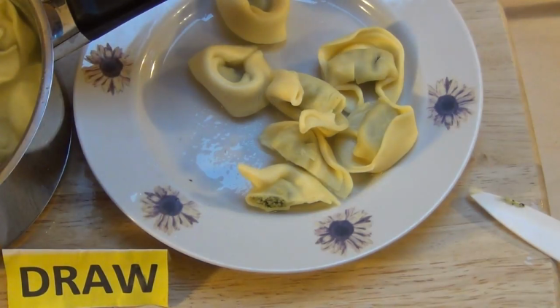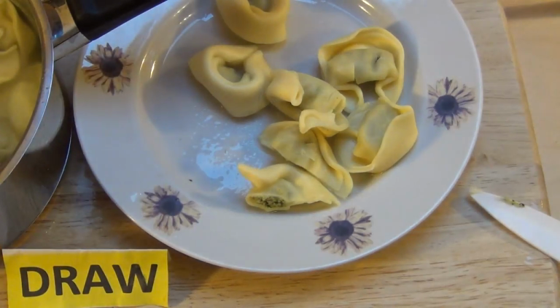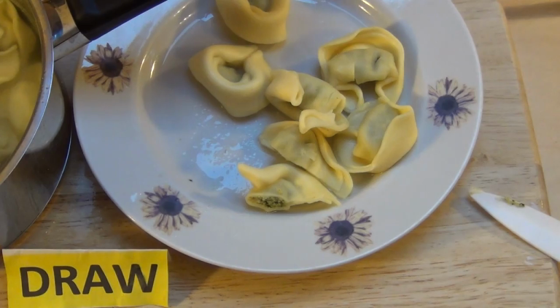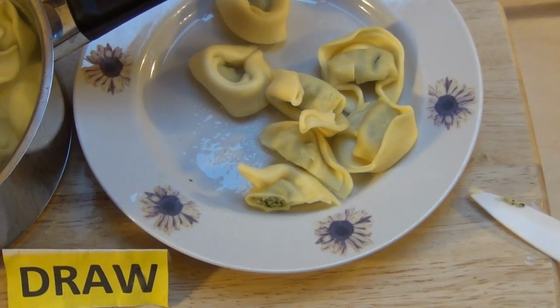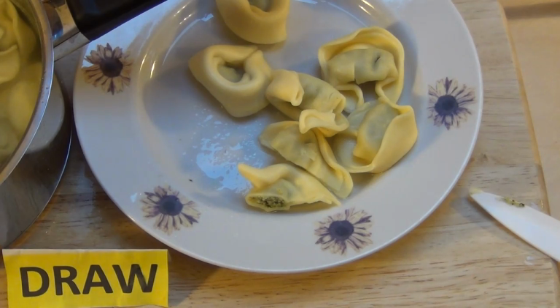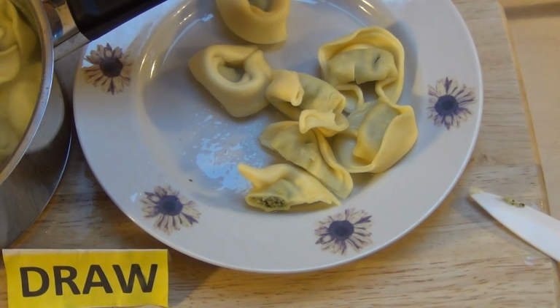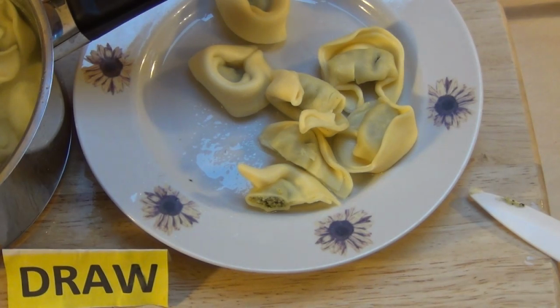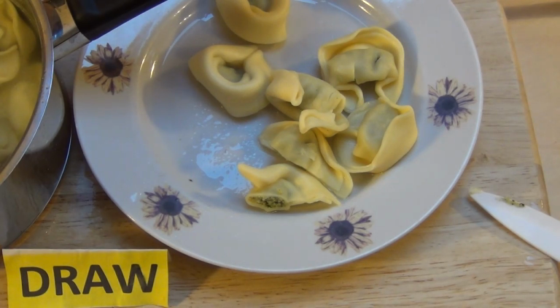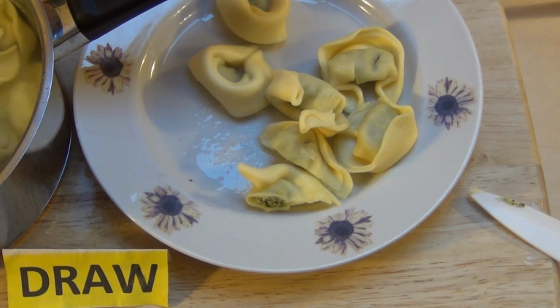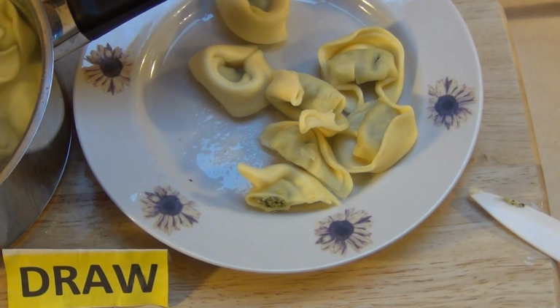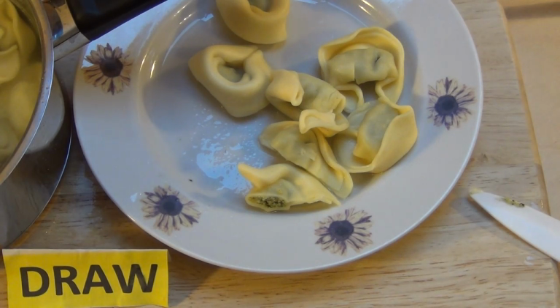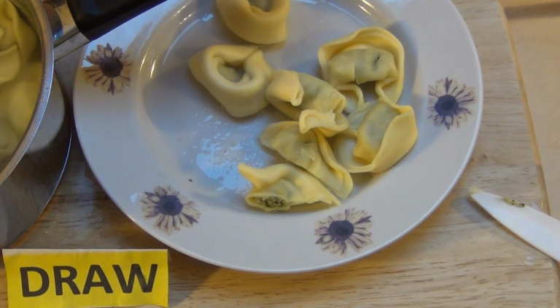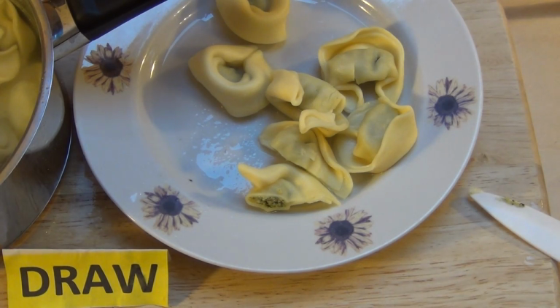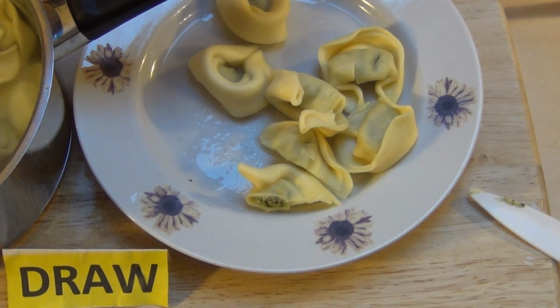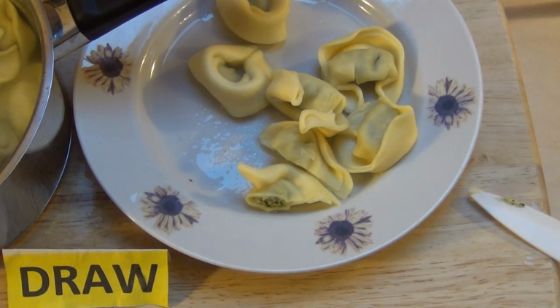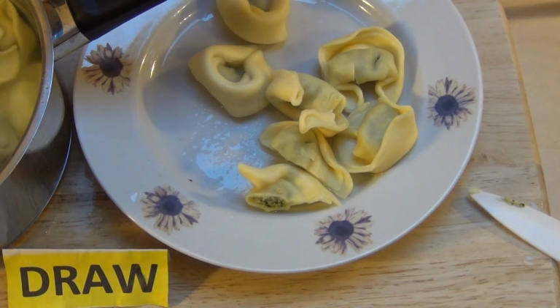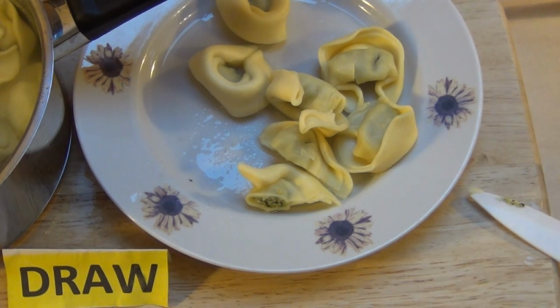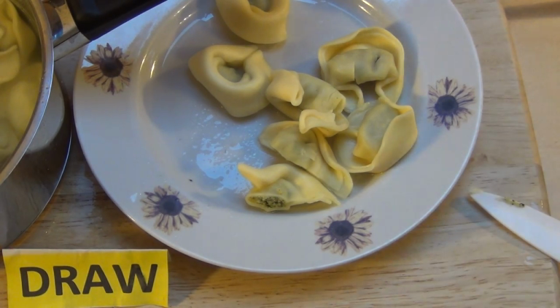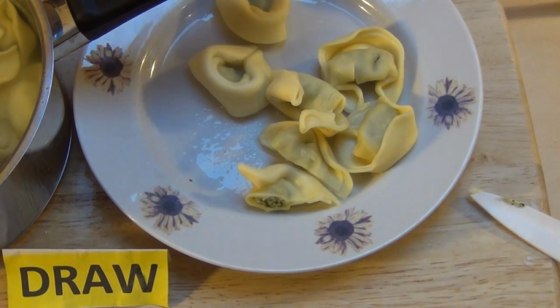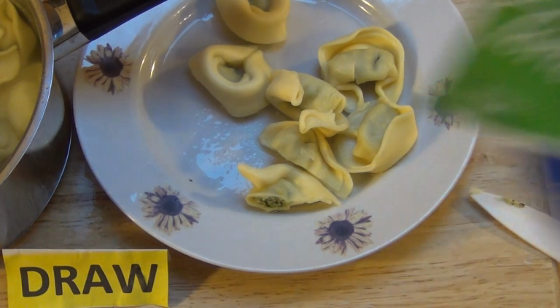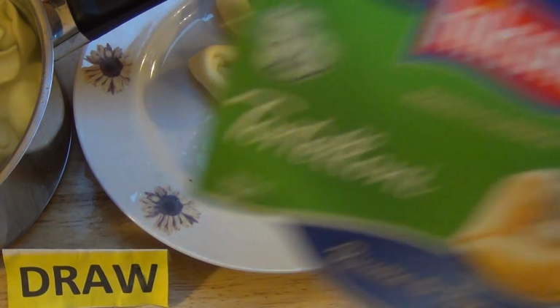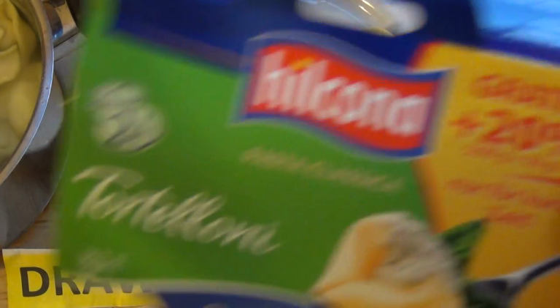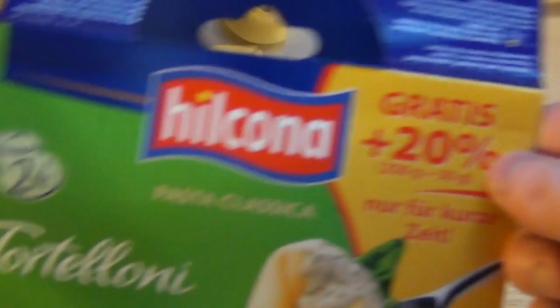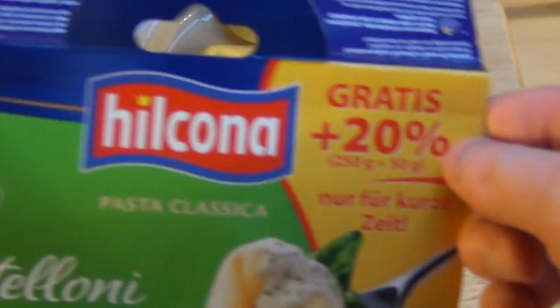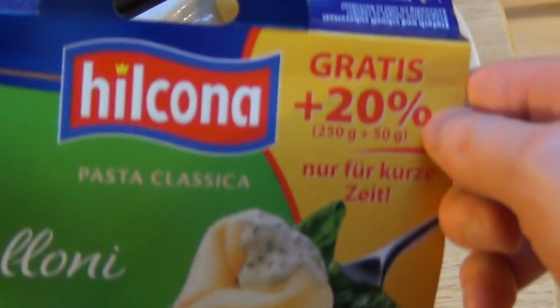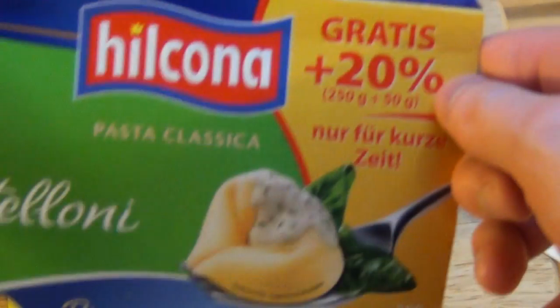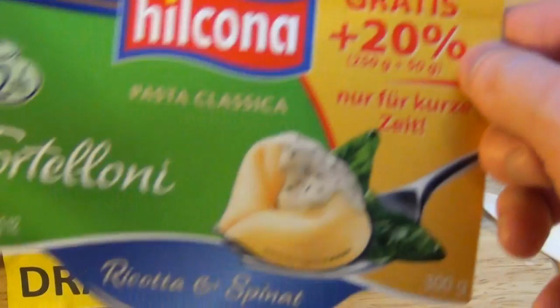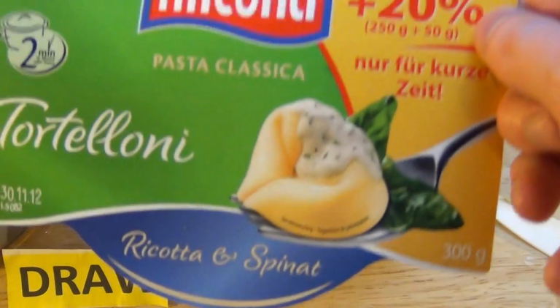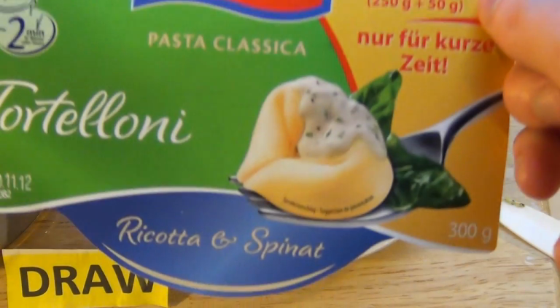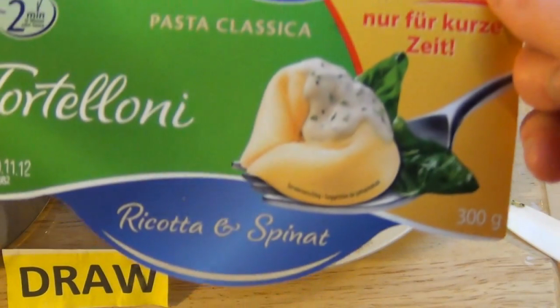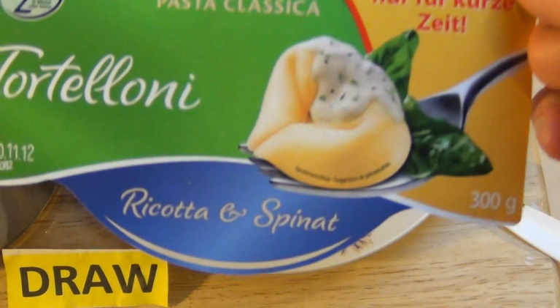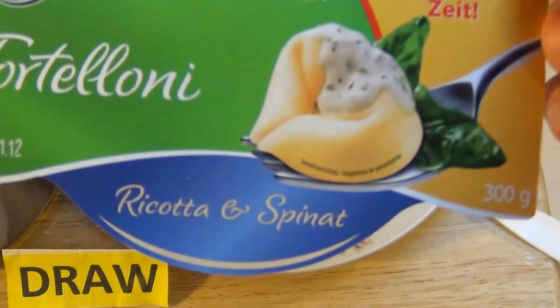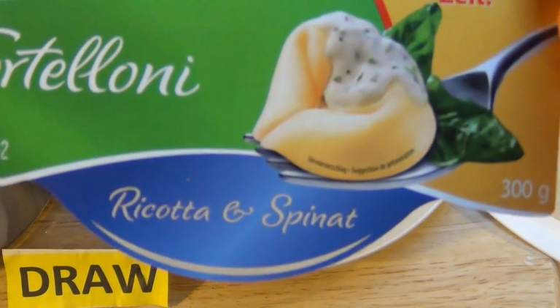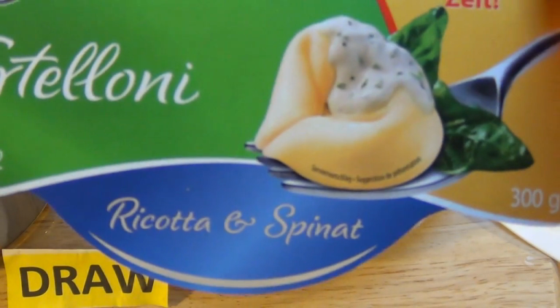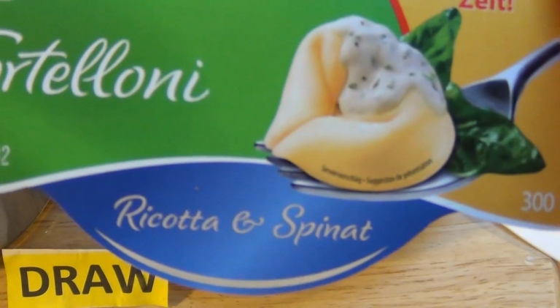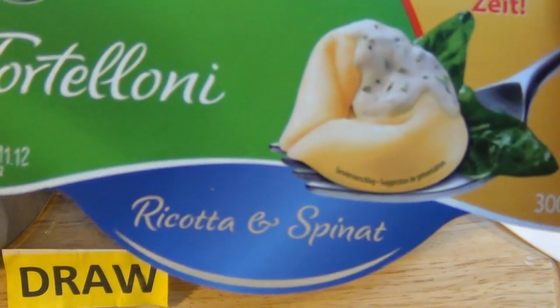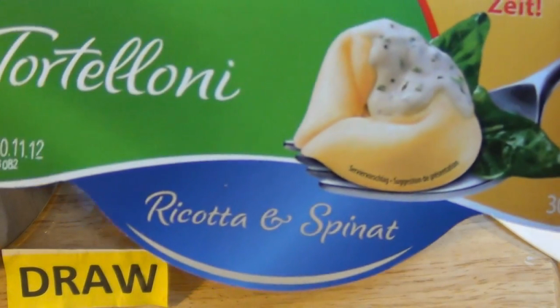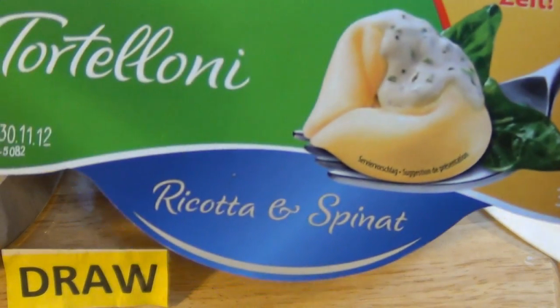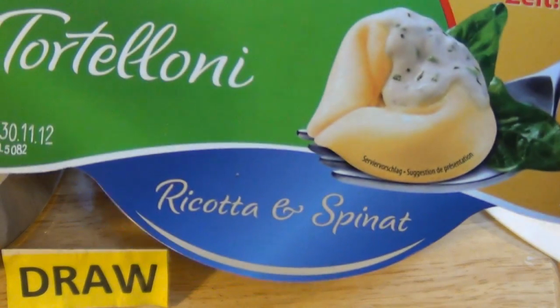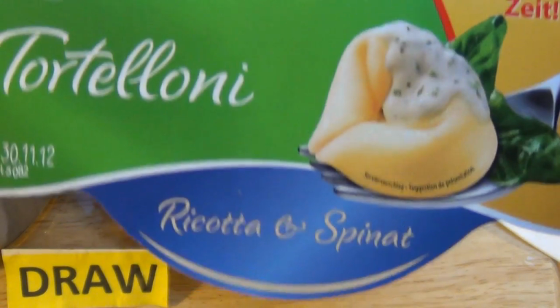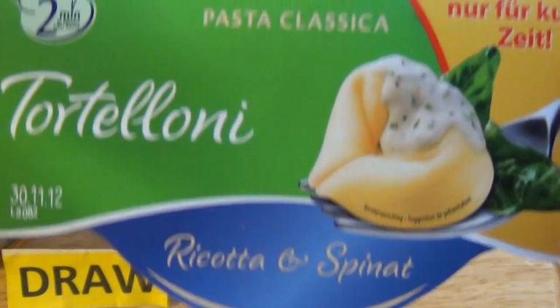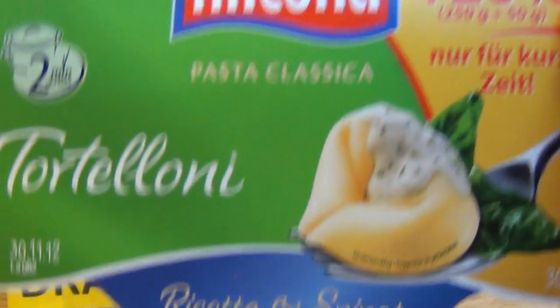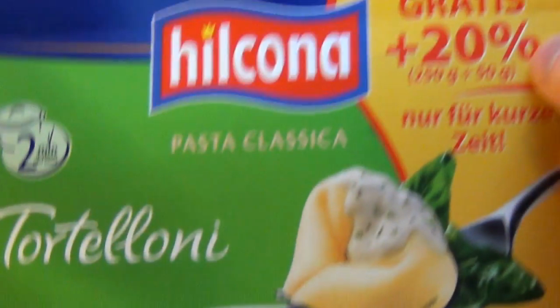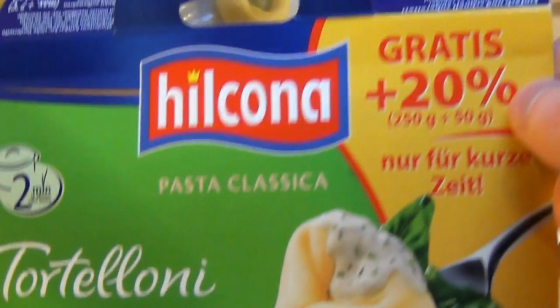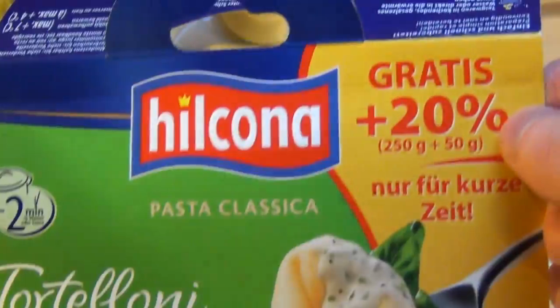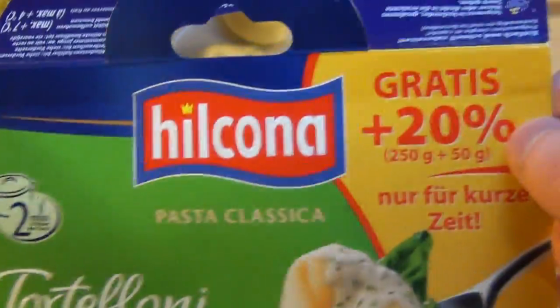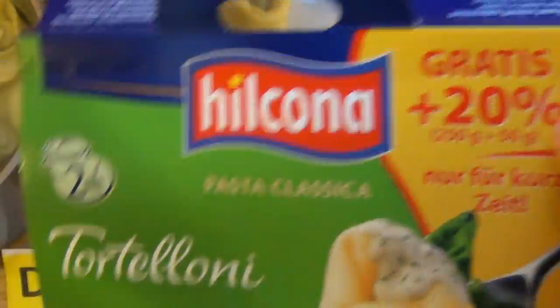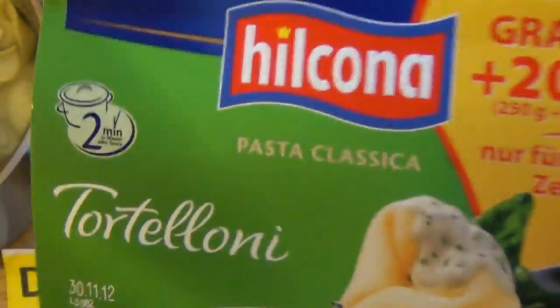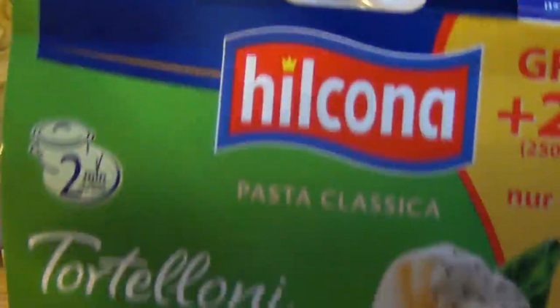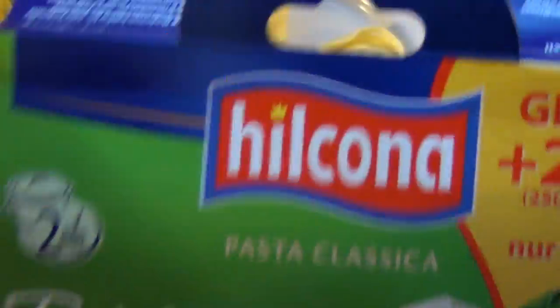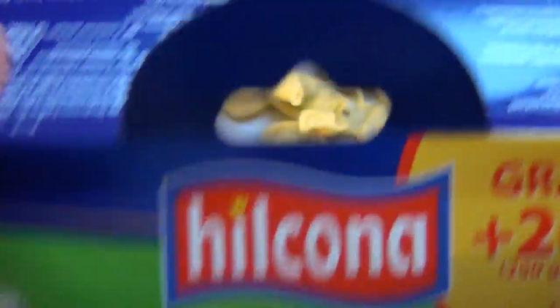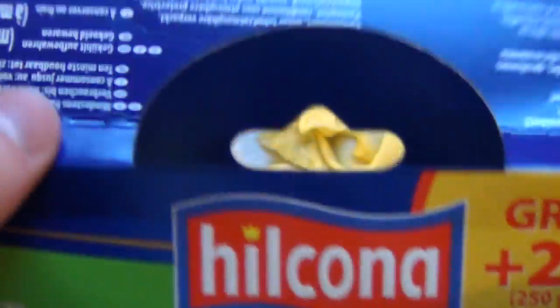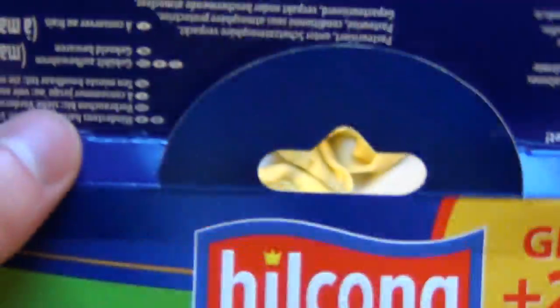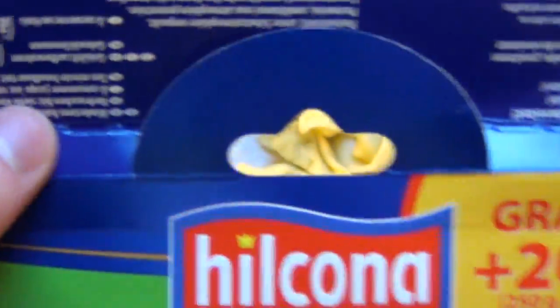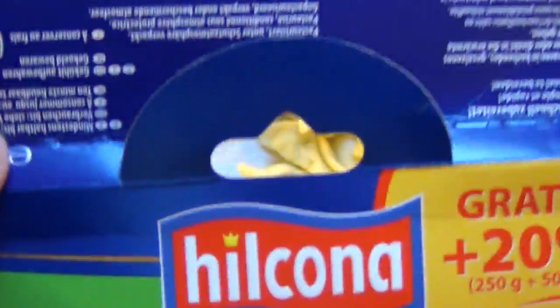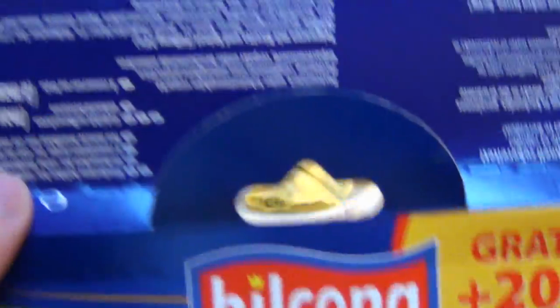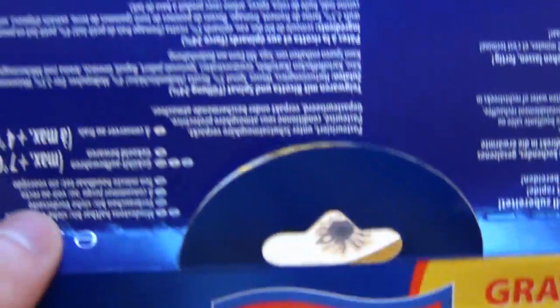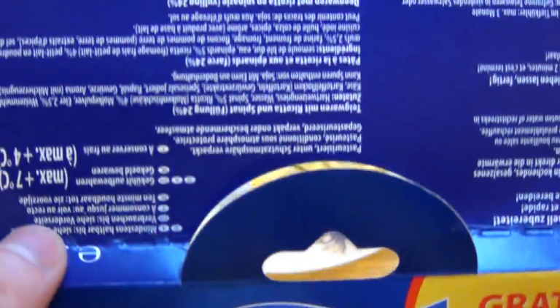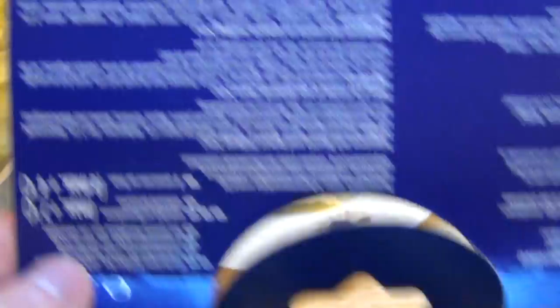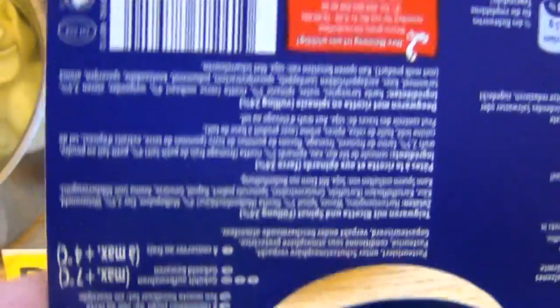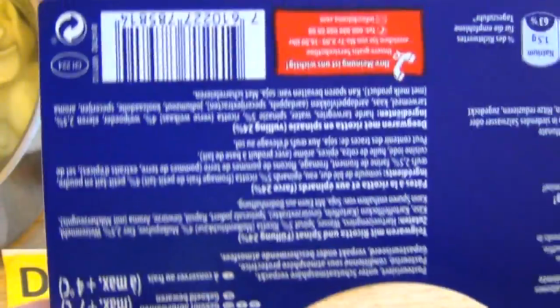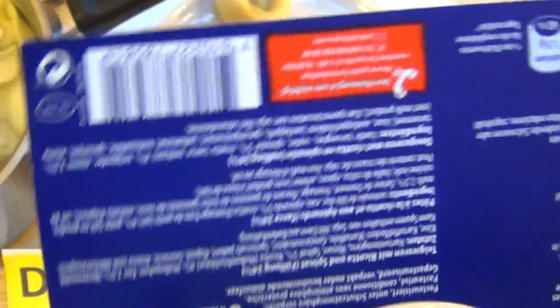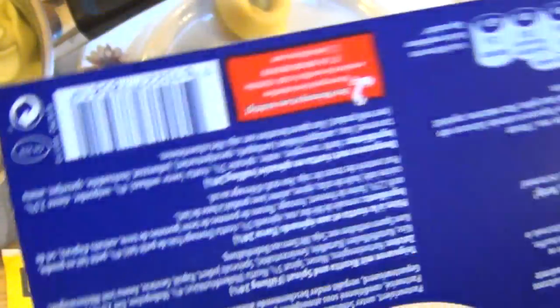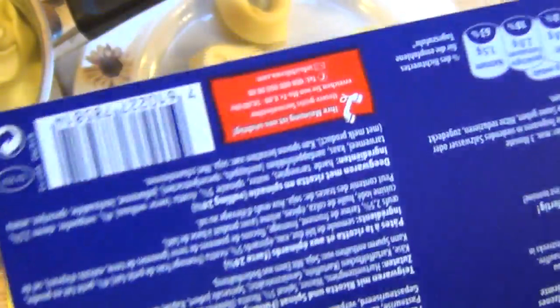Now, this is the Helkona Pasta Classico Tortelloni Ricotta Spinat. I'll eat this without sauce.